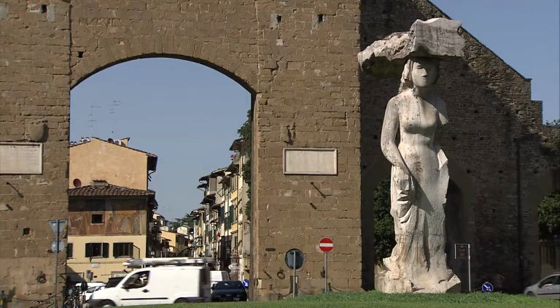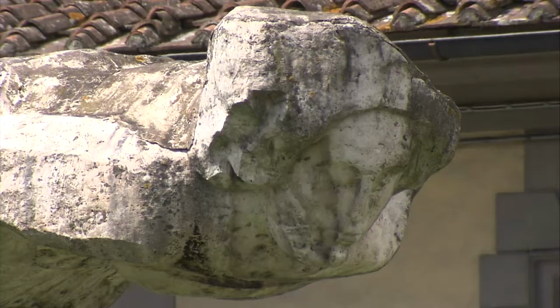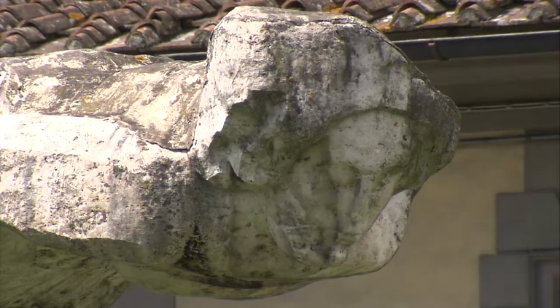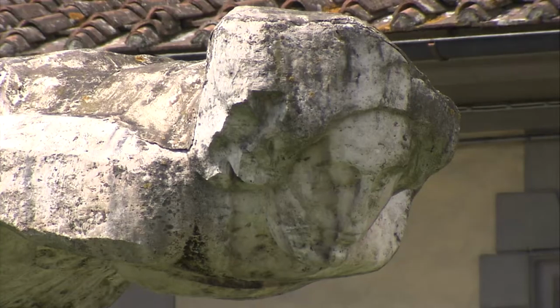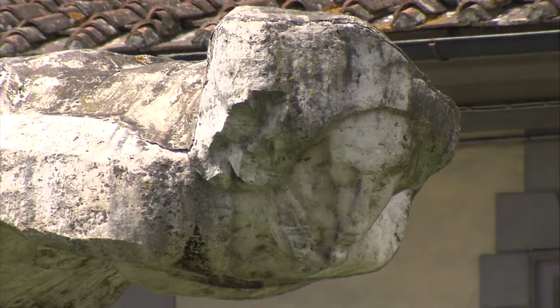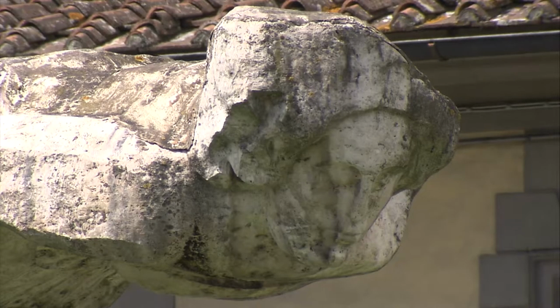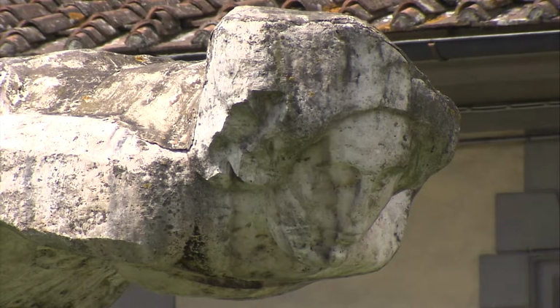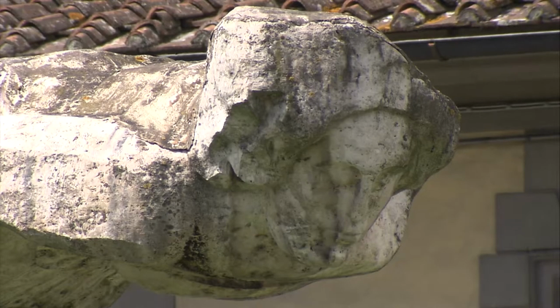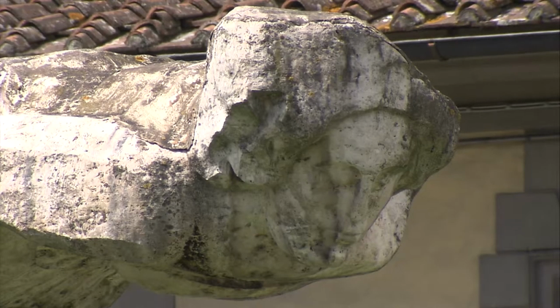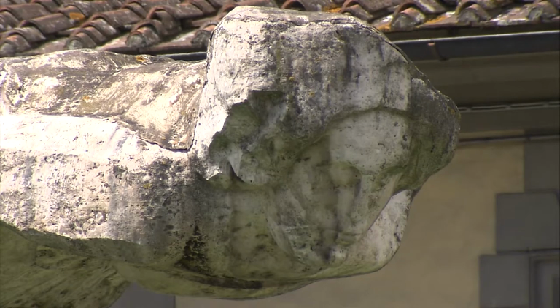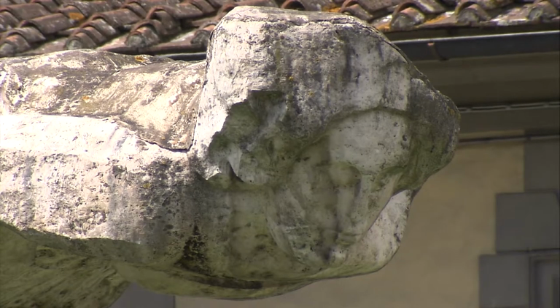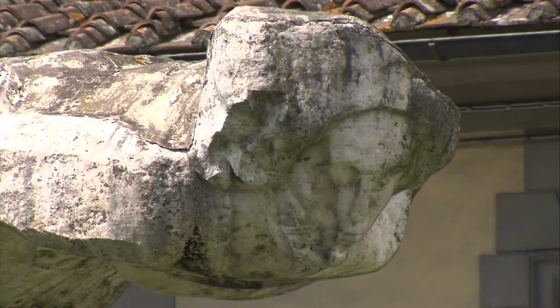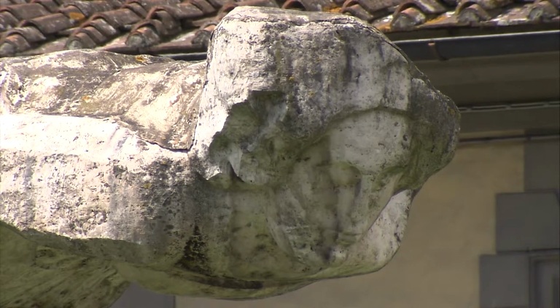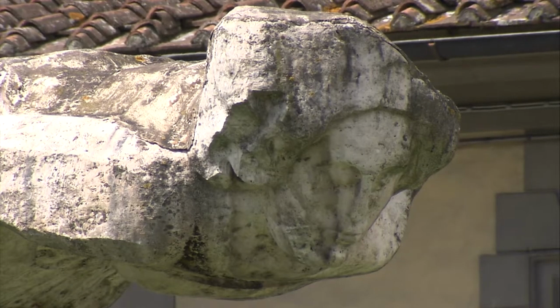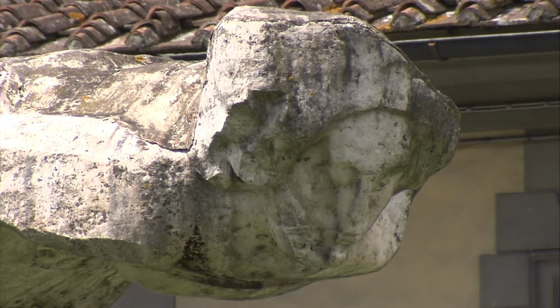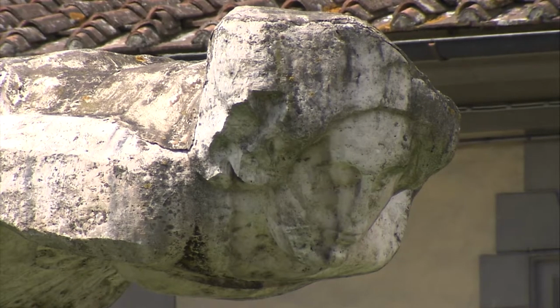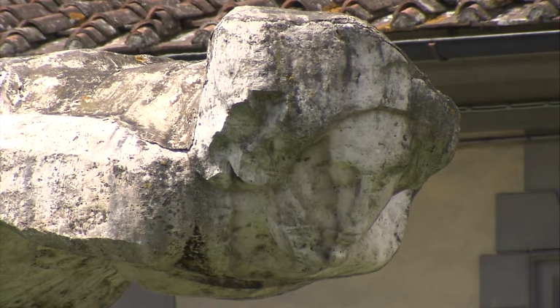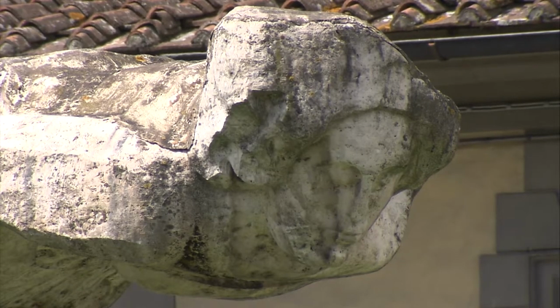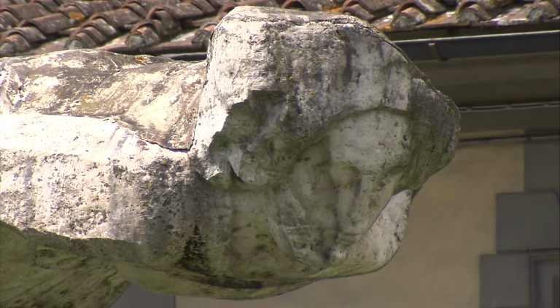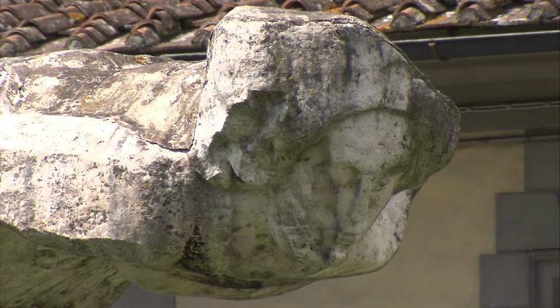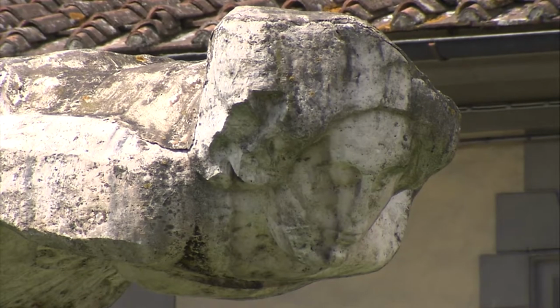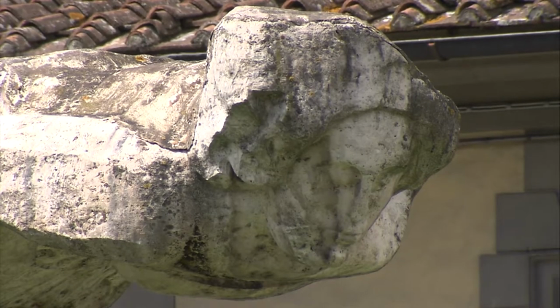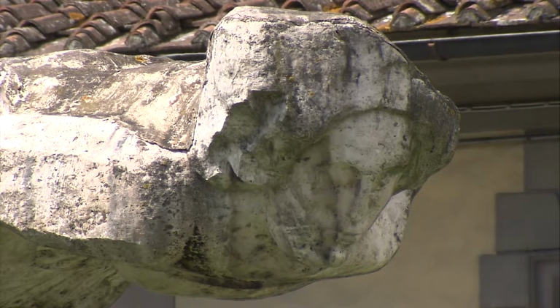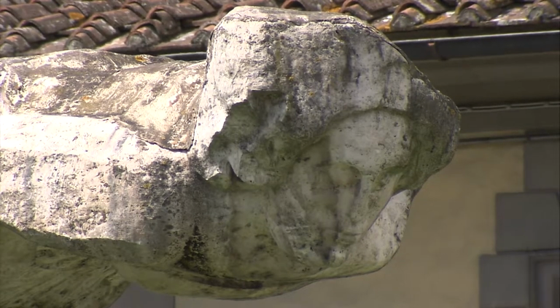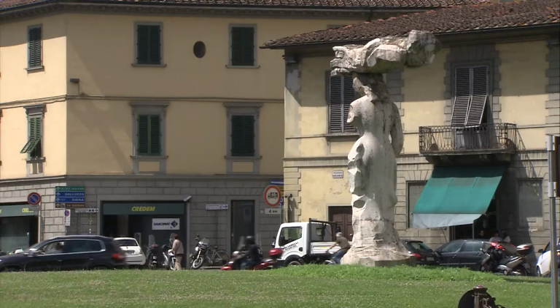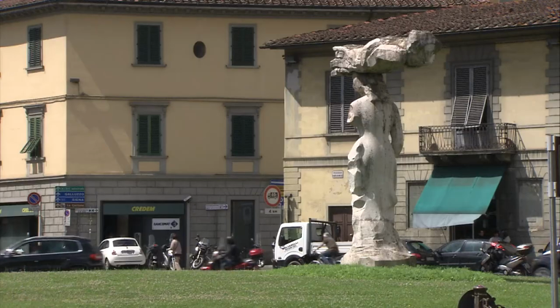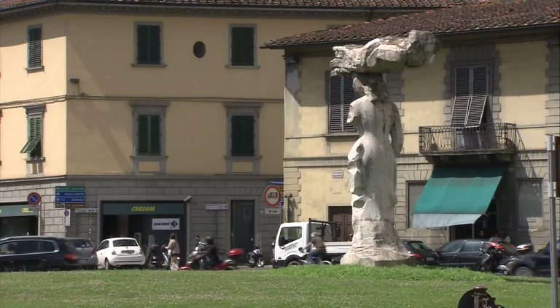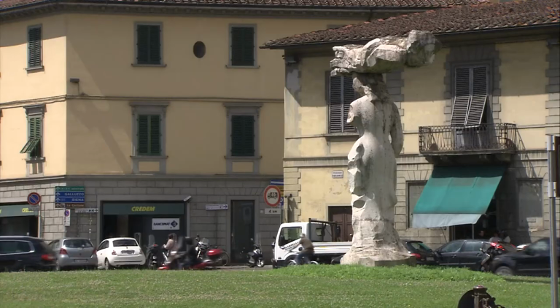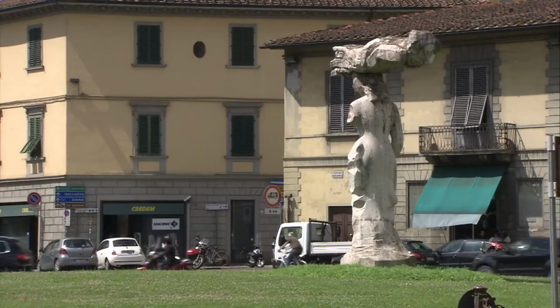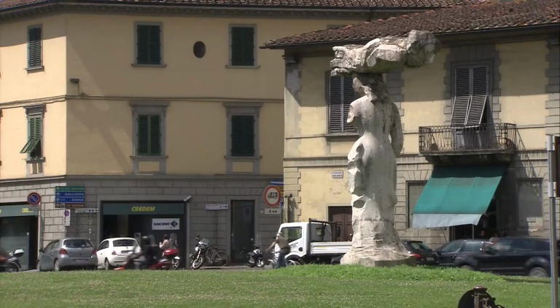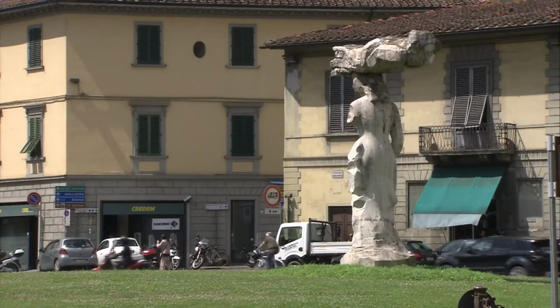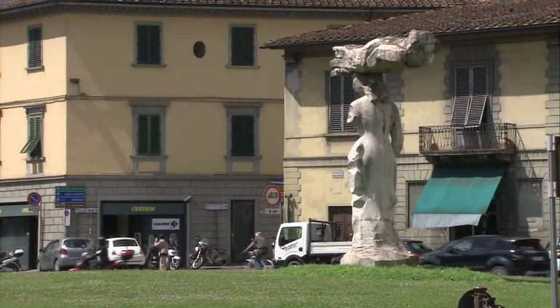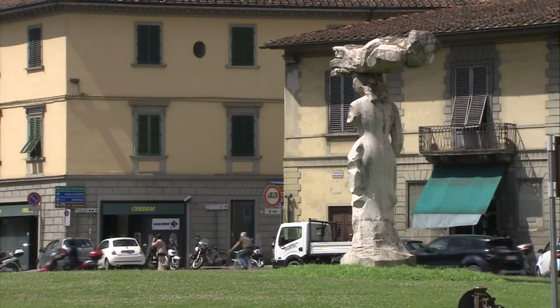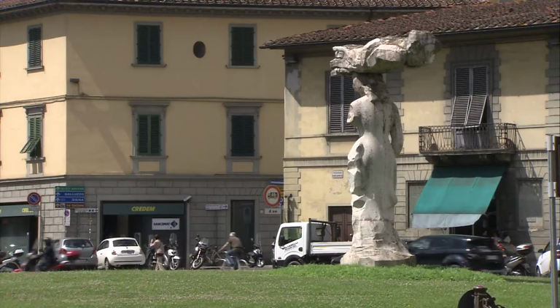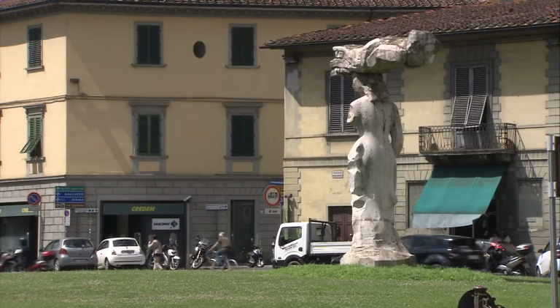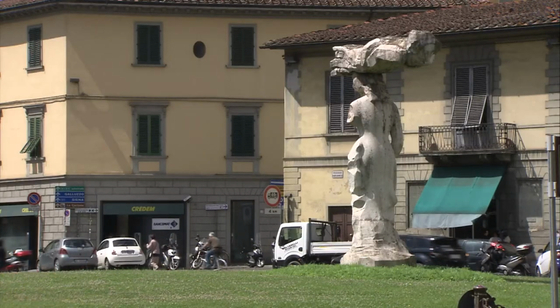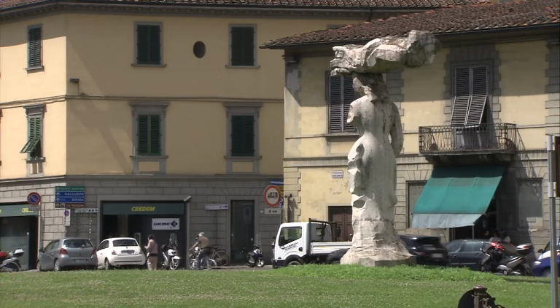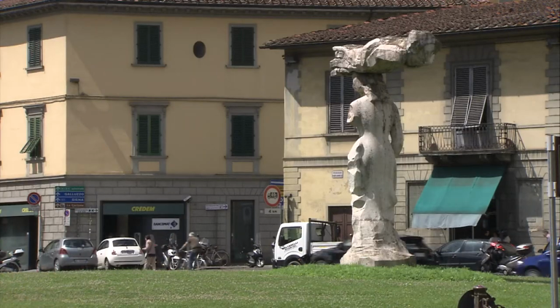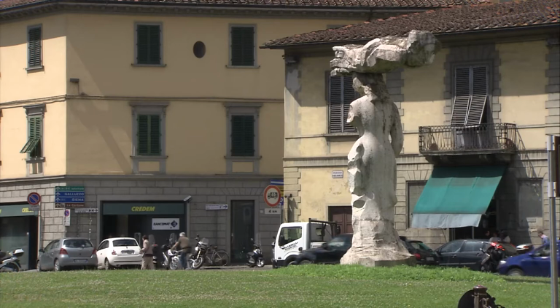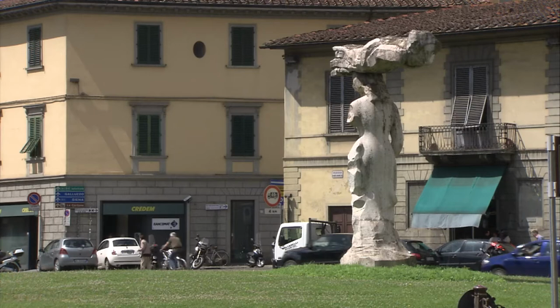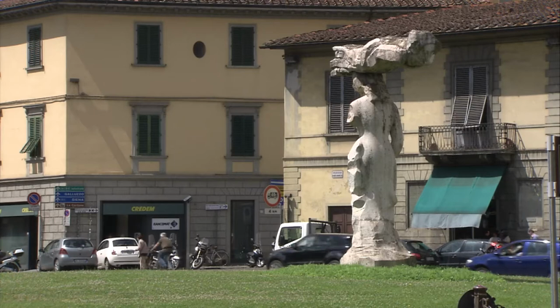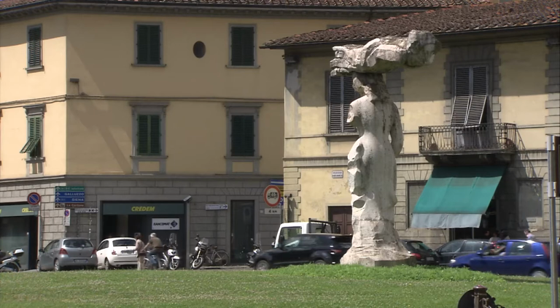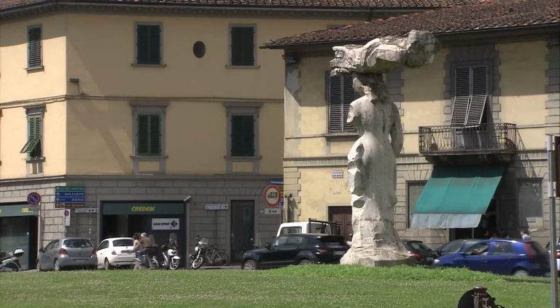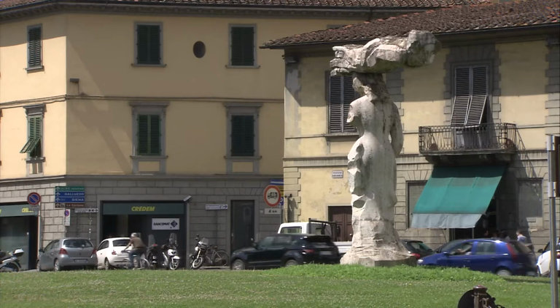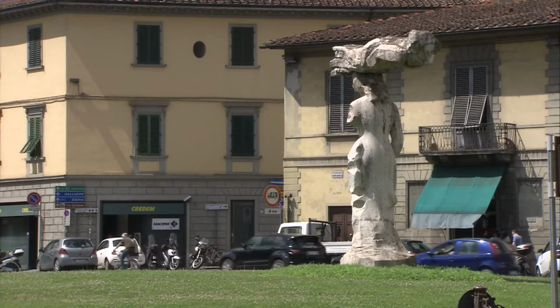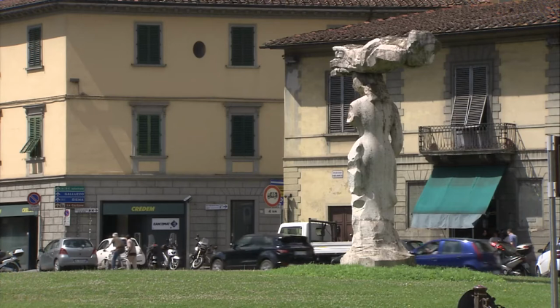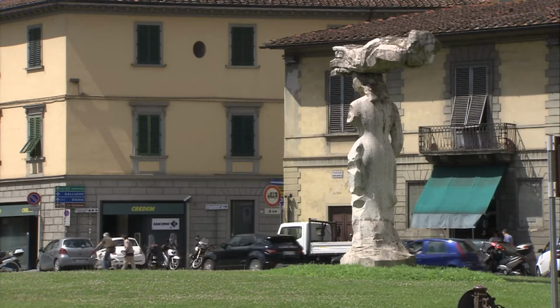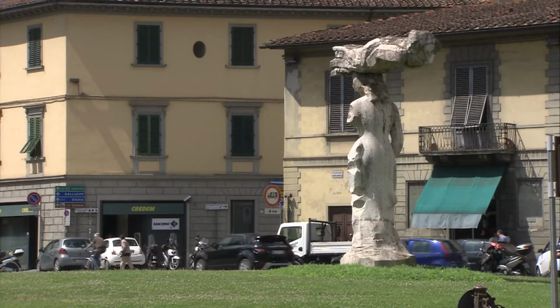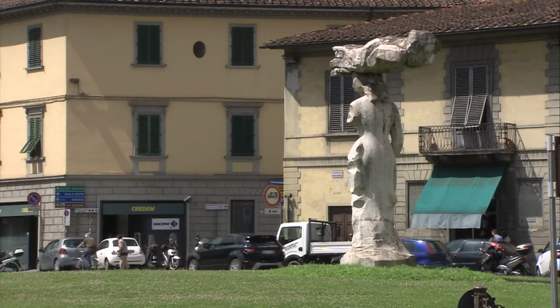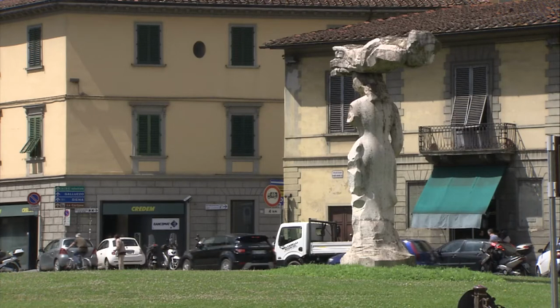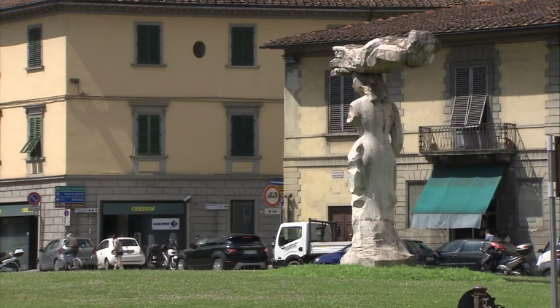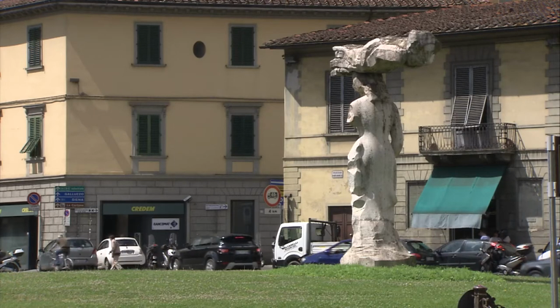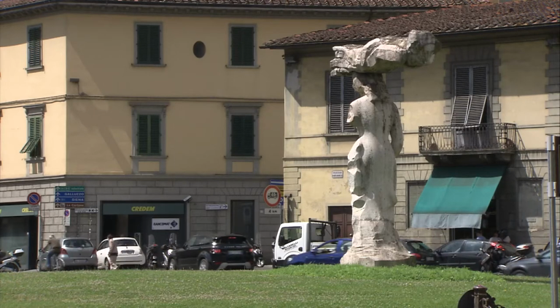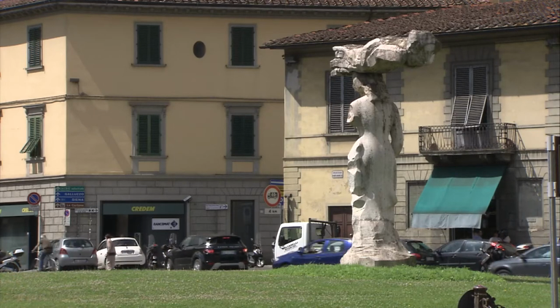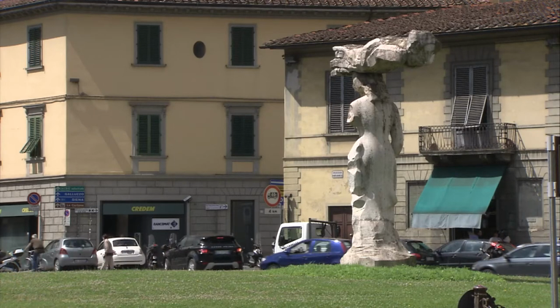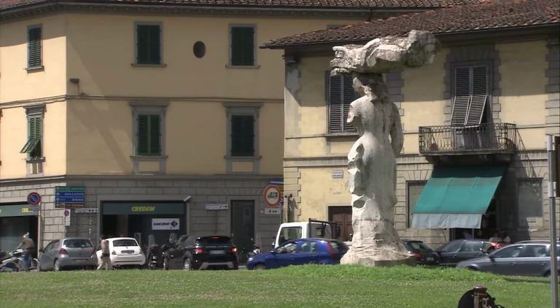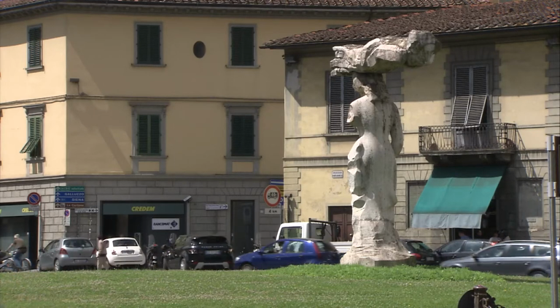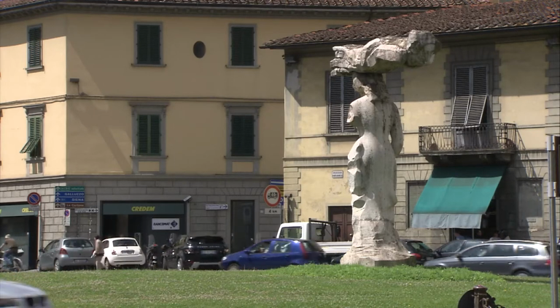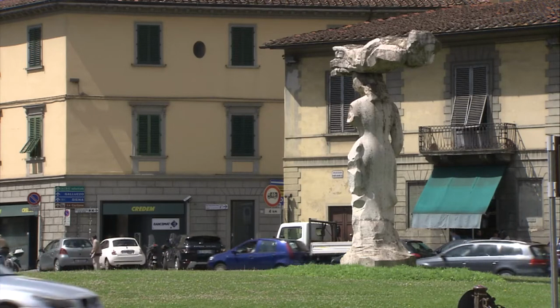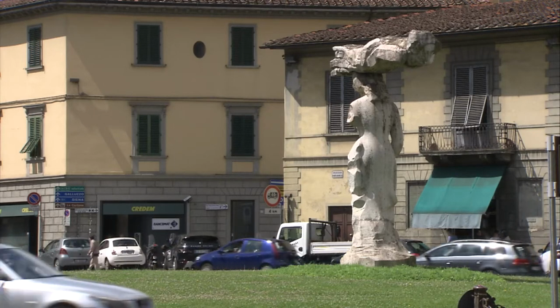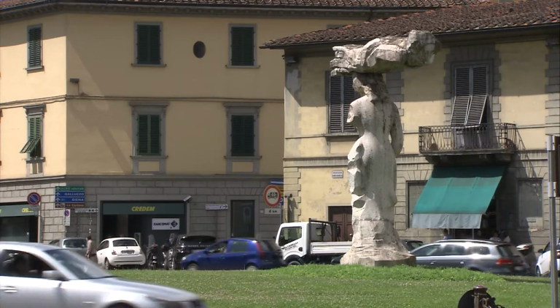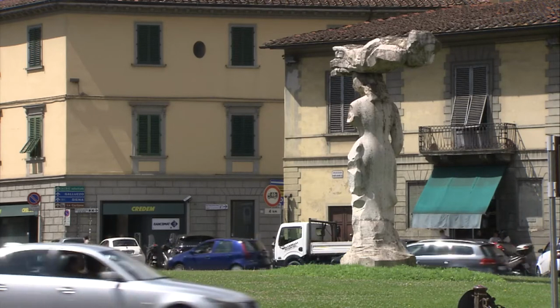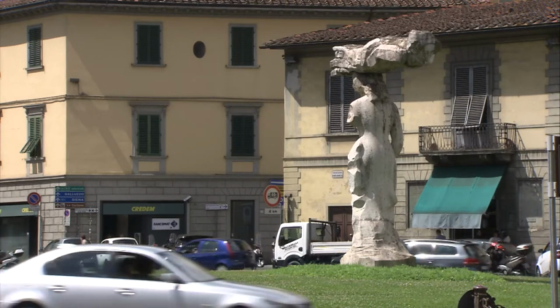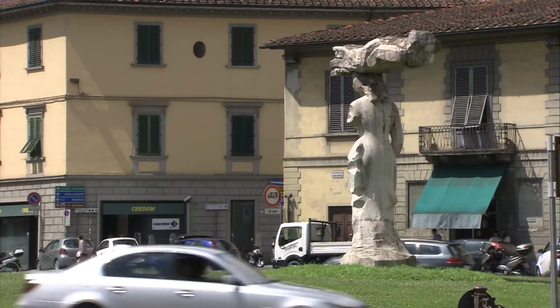Meant to represent the strong link between the city and the underlying countryside, the statue has been a feature of the Porta Romana roundabout for 25 years.